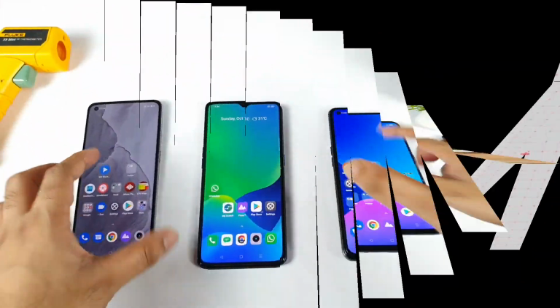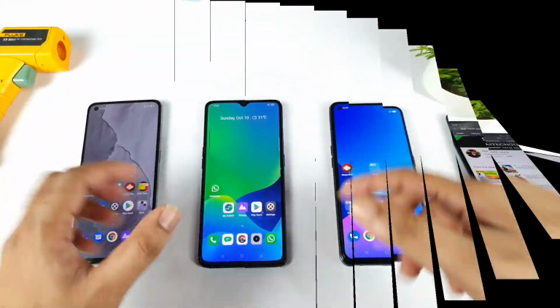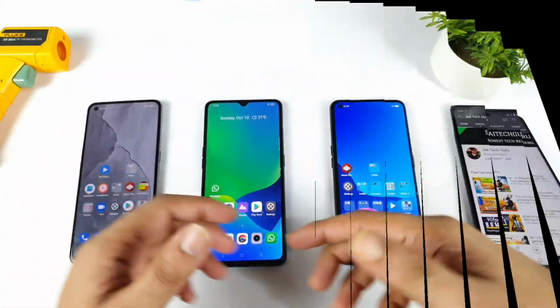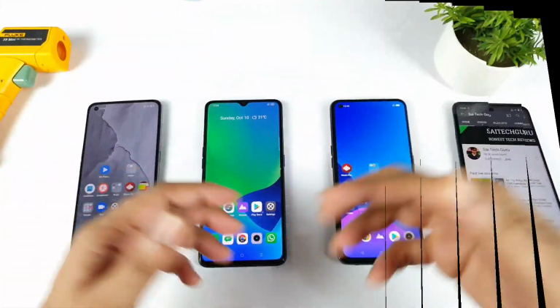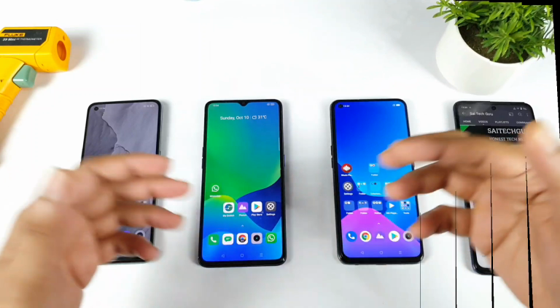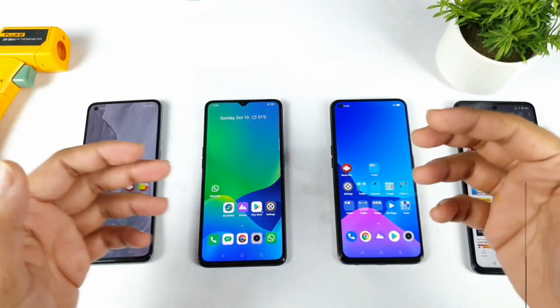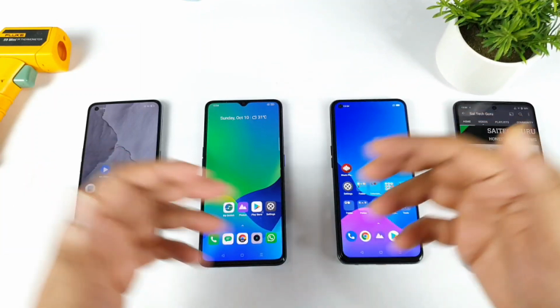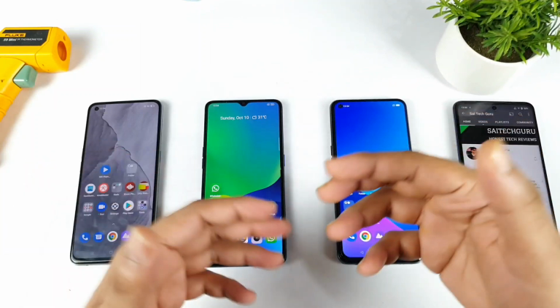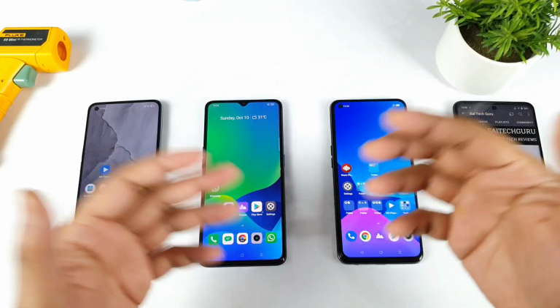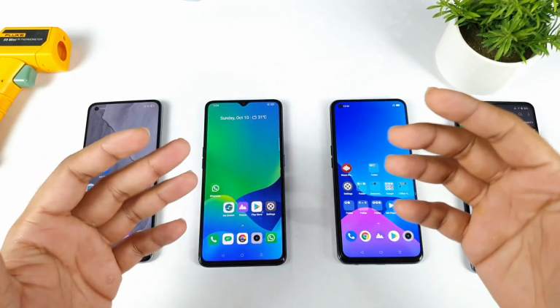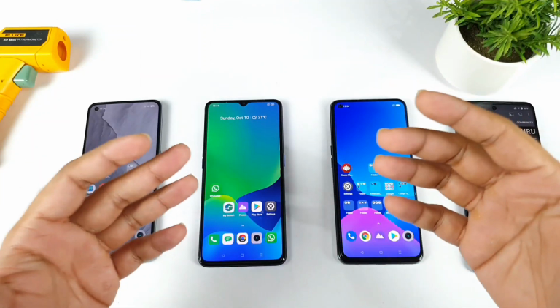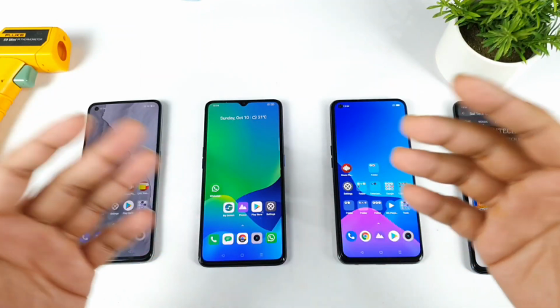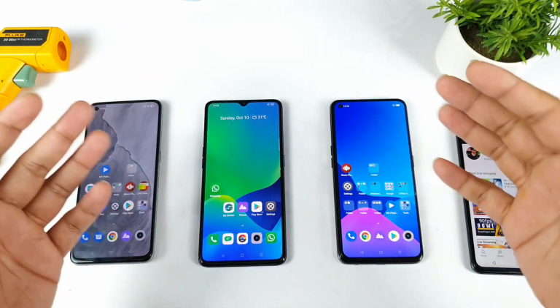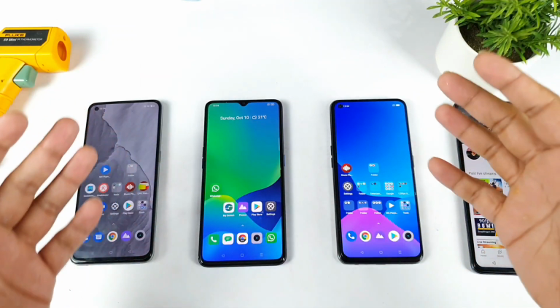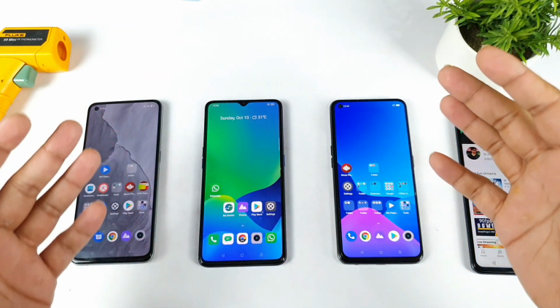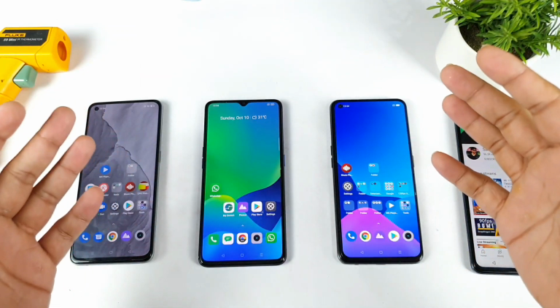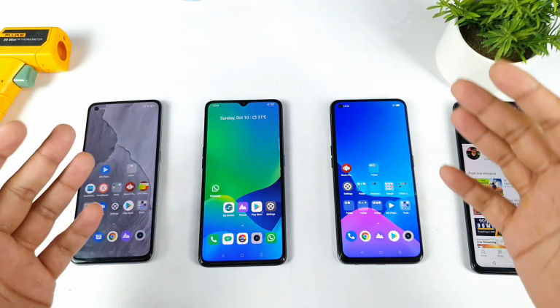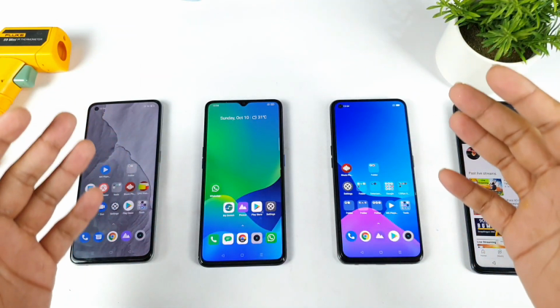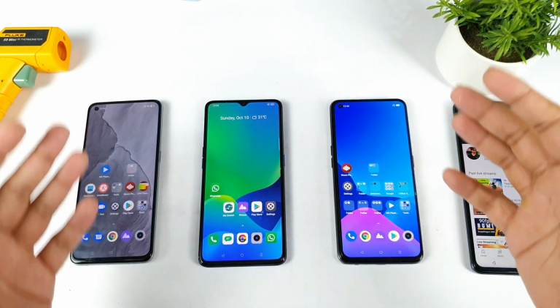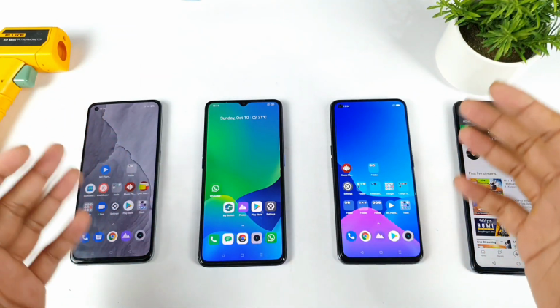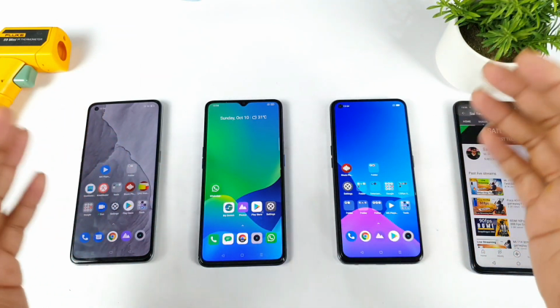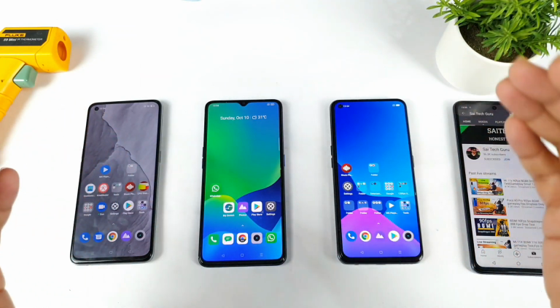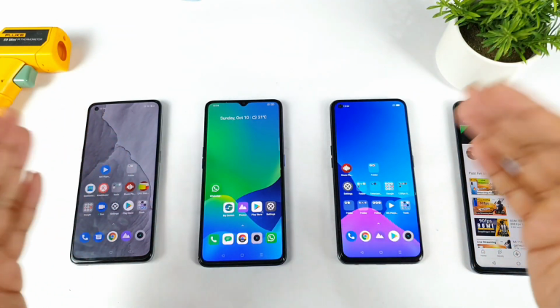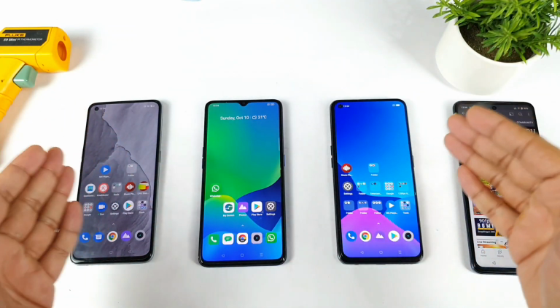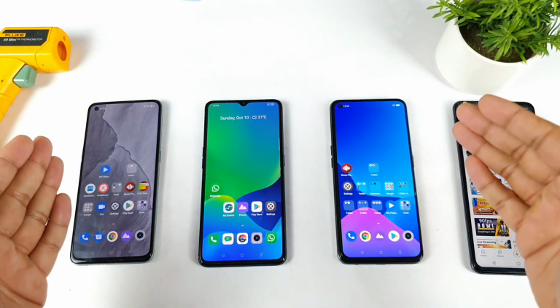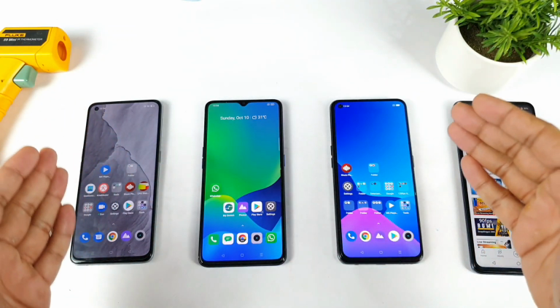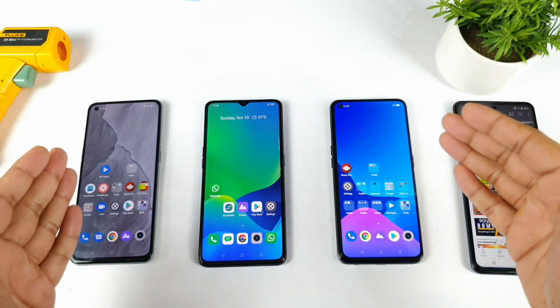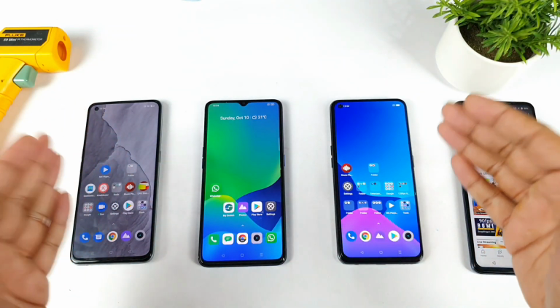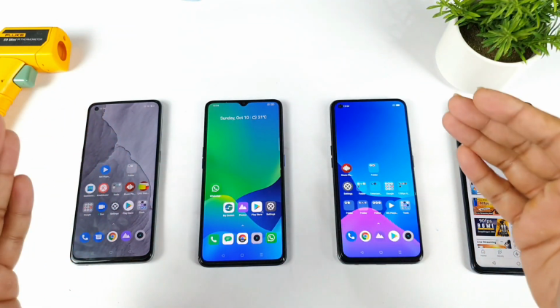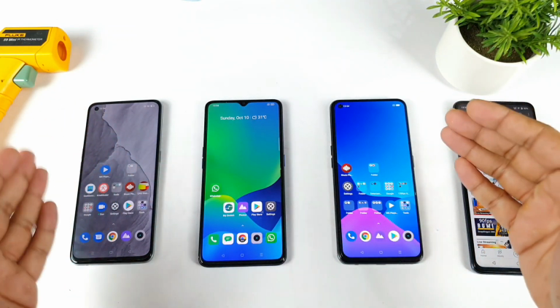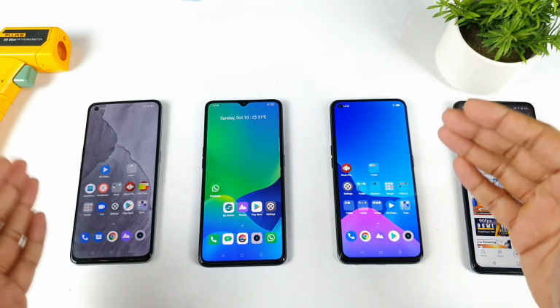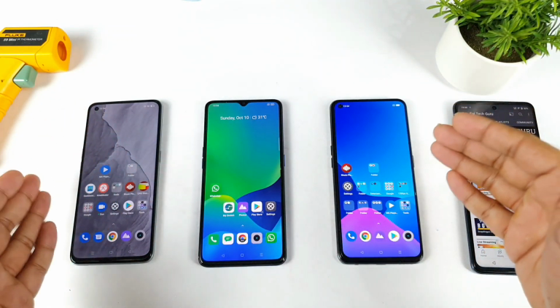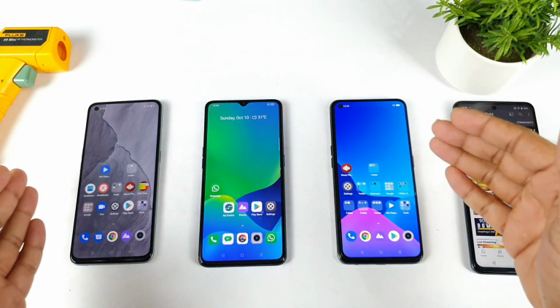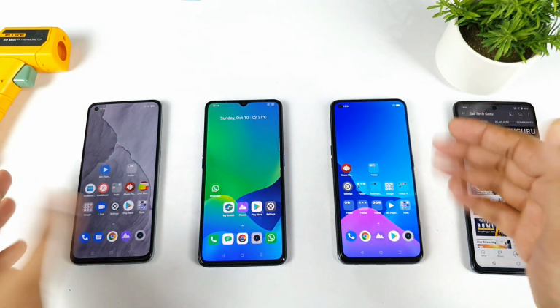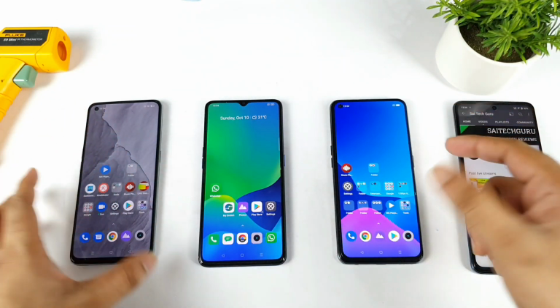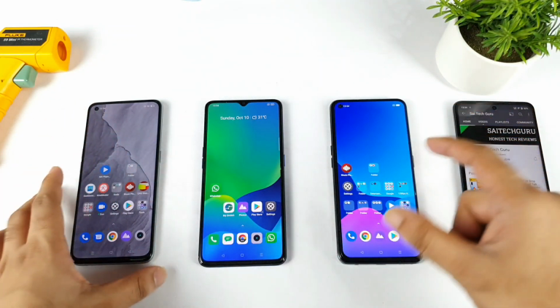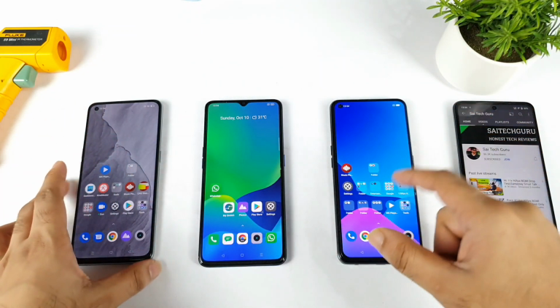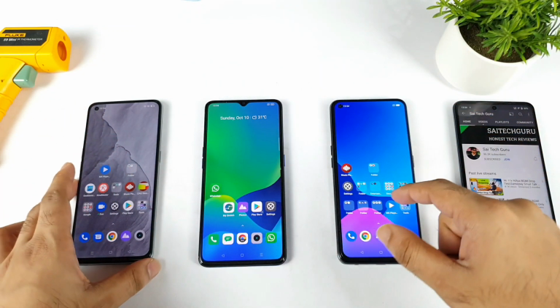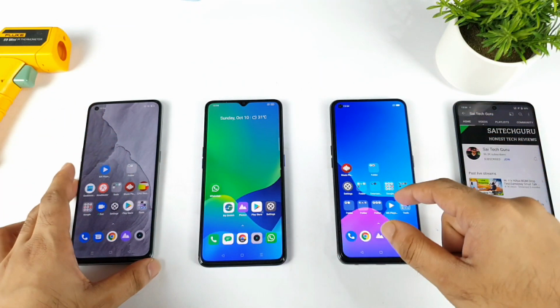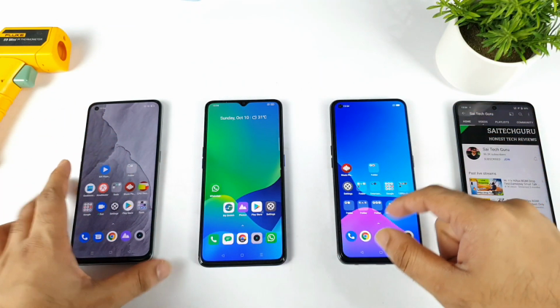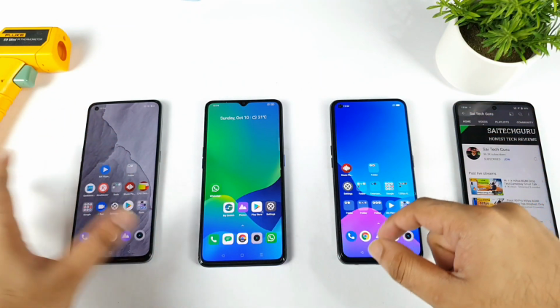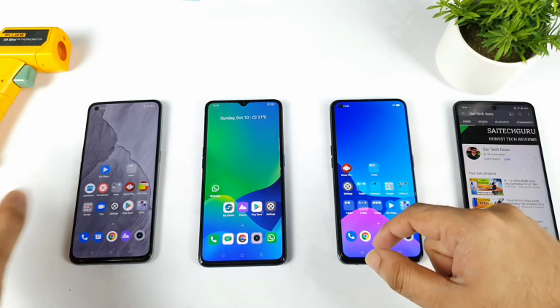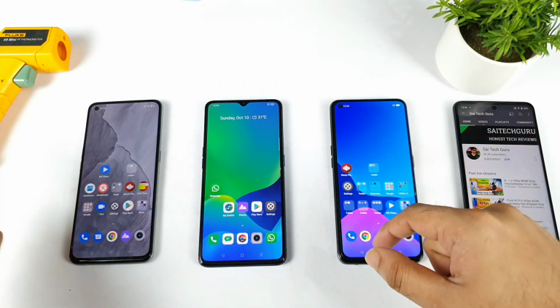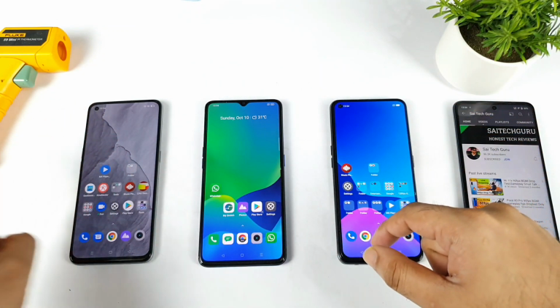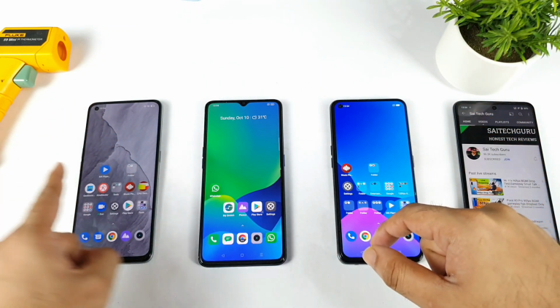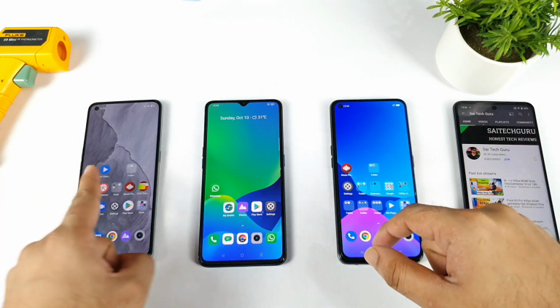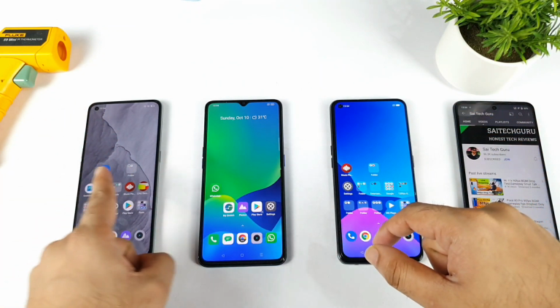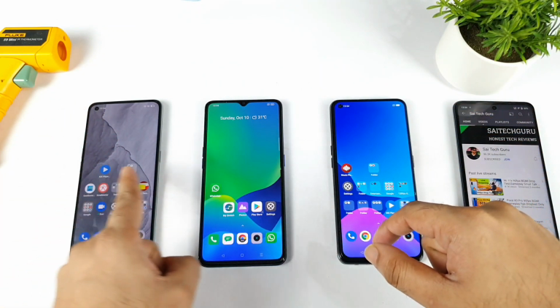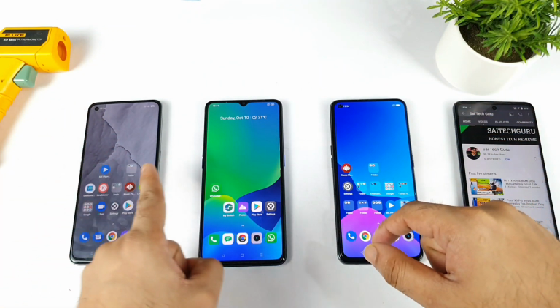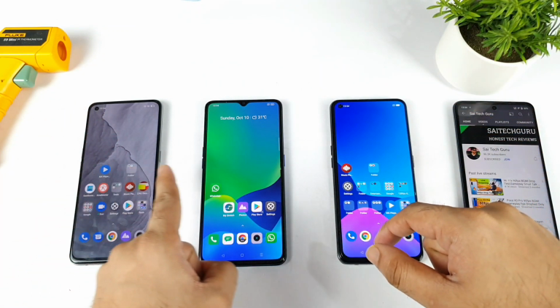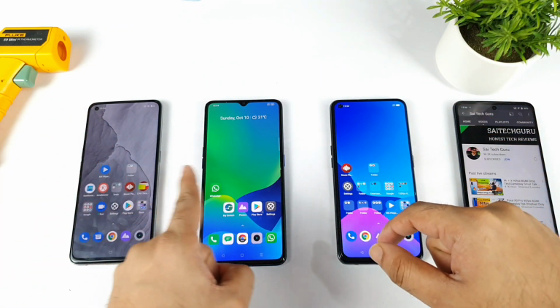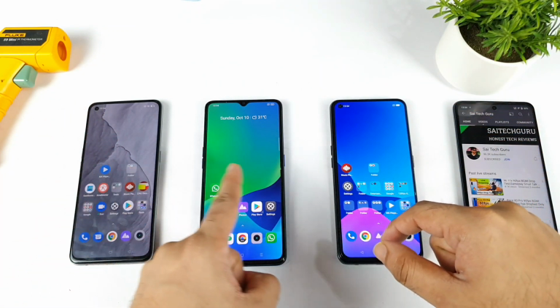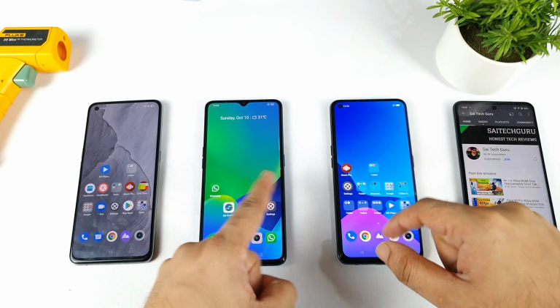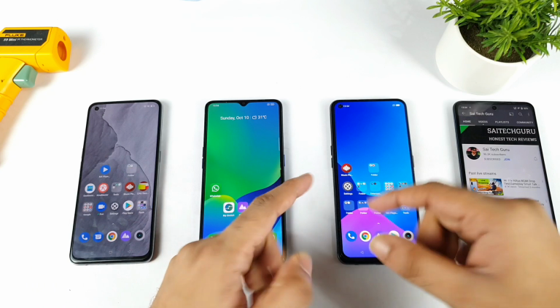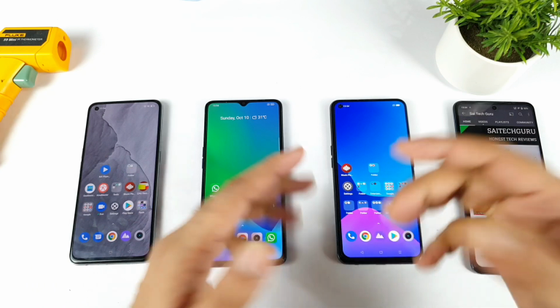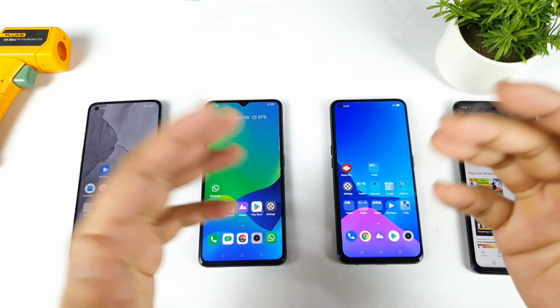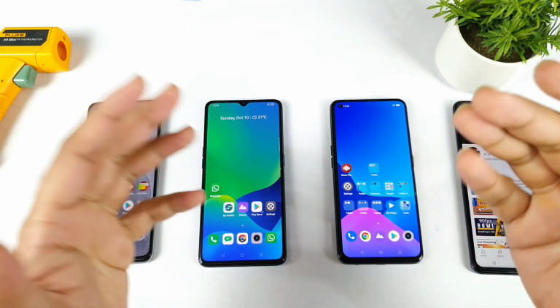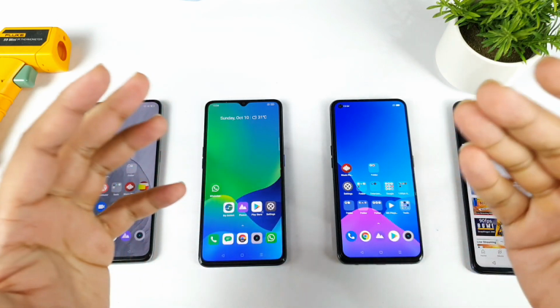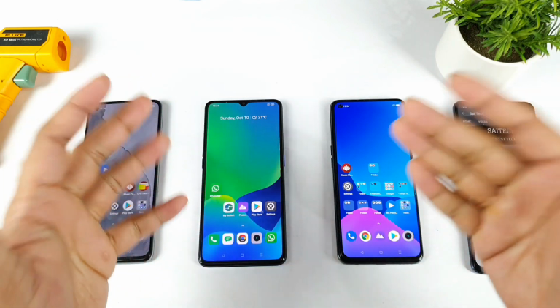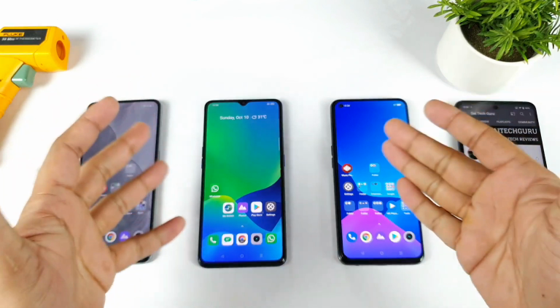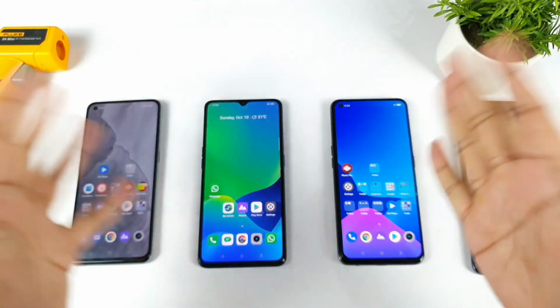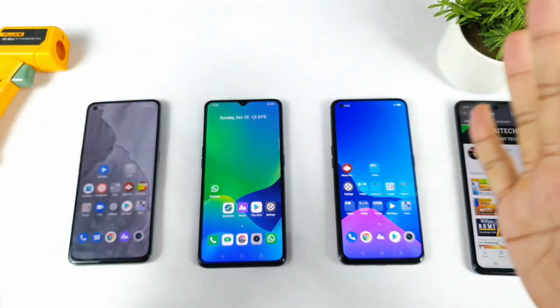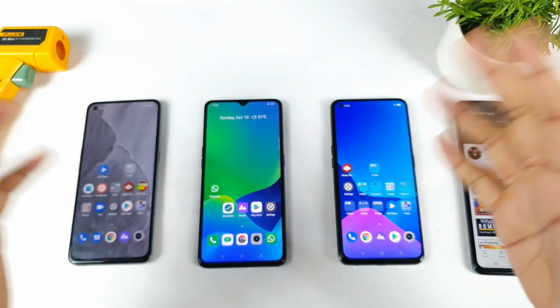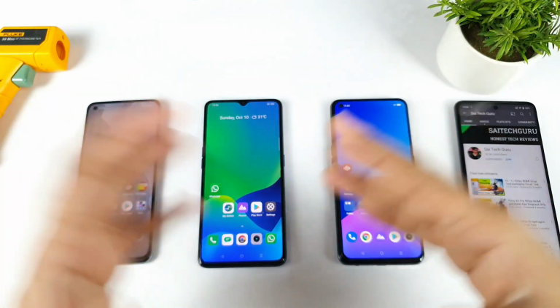Hello everyone, welcome back to the channel Sai Techker. In this video, I am going to do the Android benchmark test comparison between all three of these Realme phones which I have got right now.